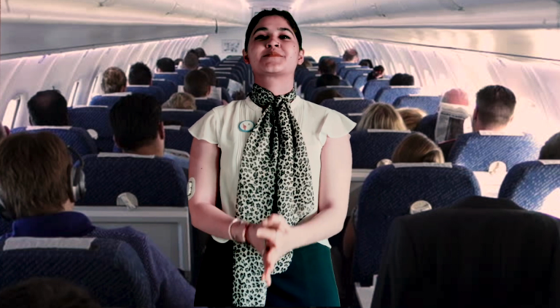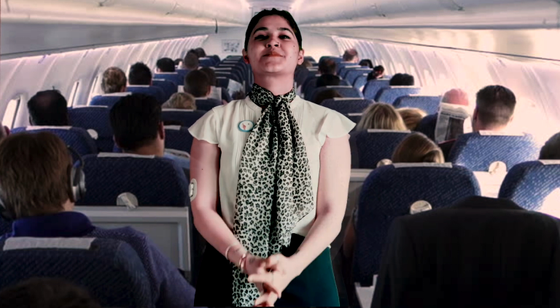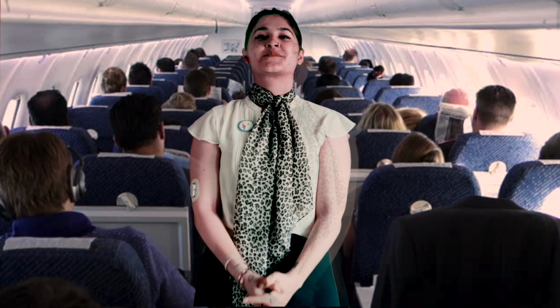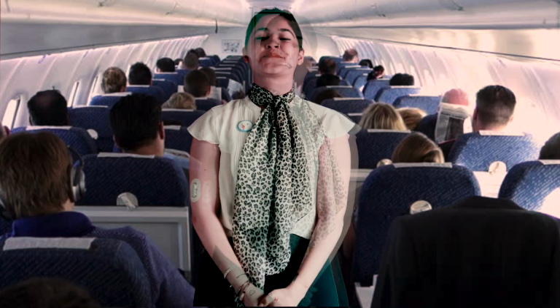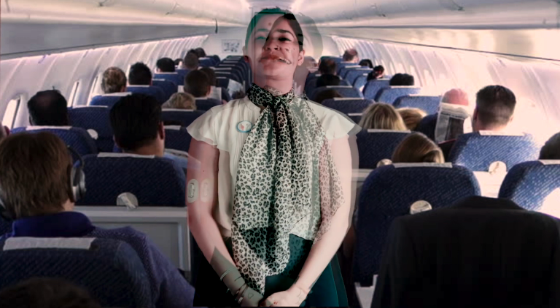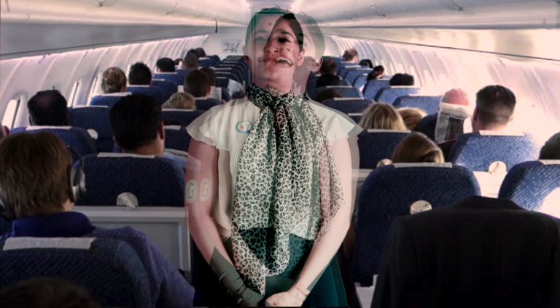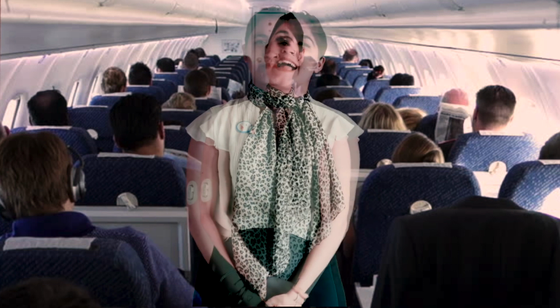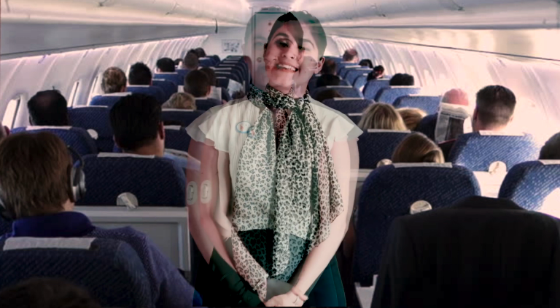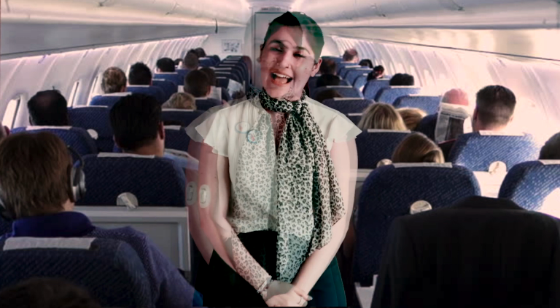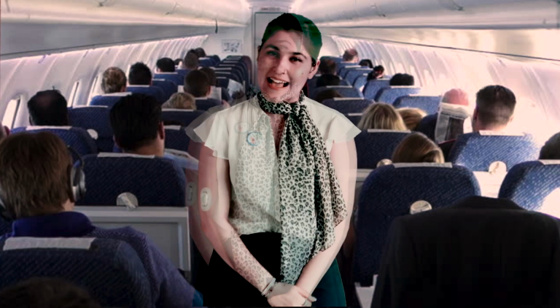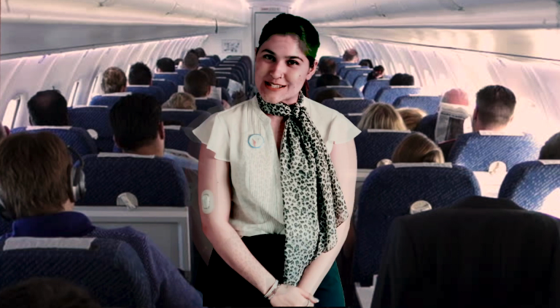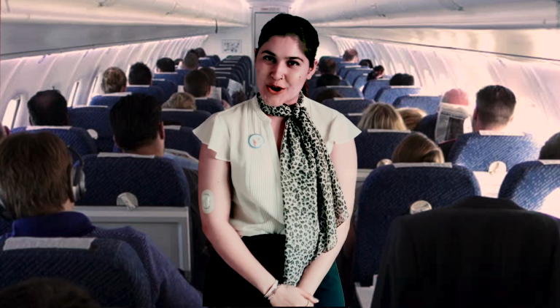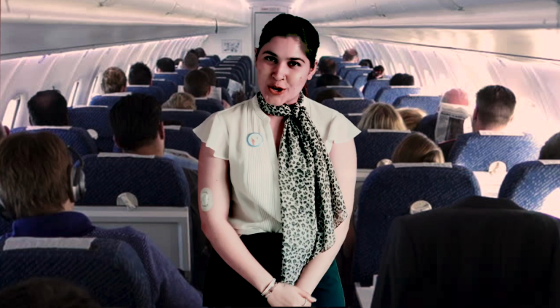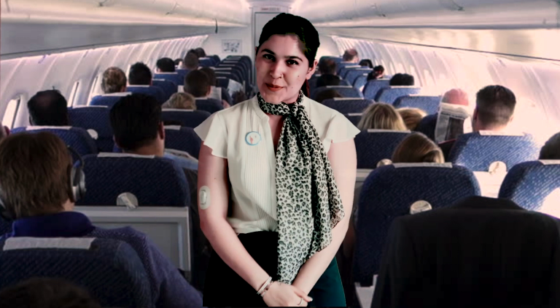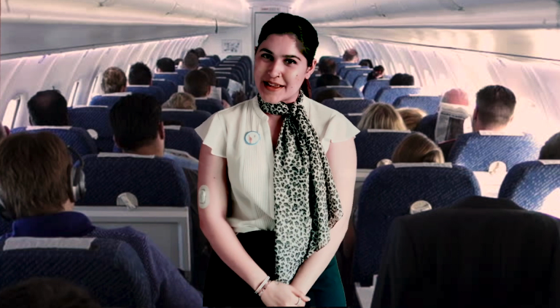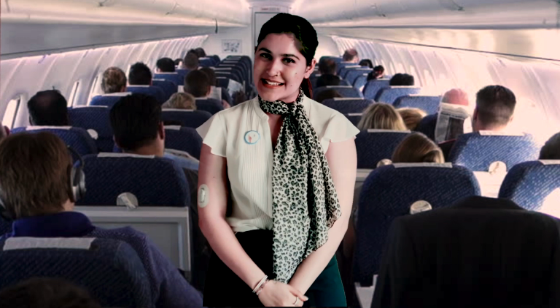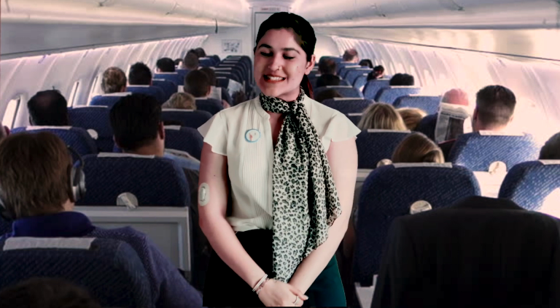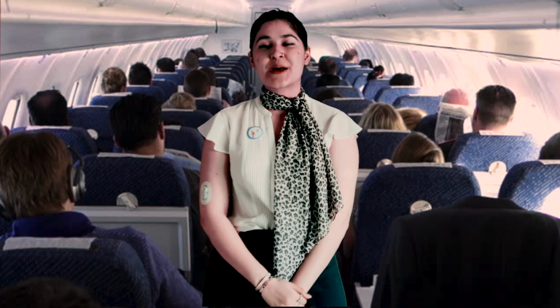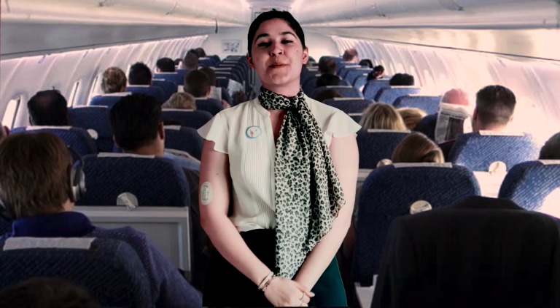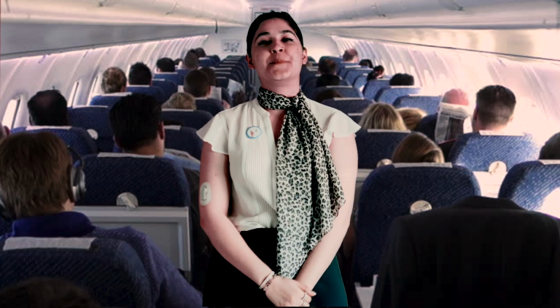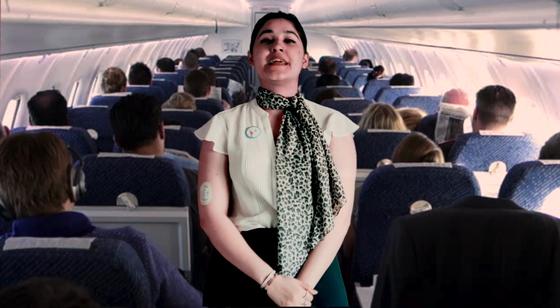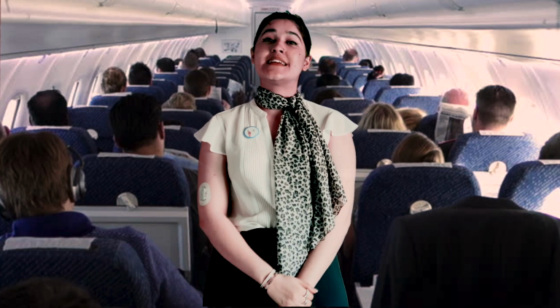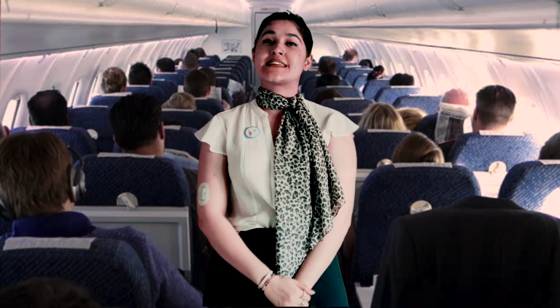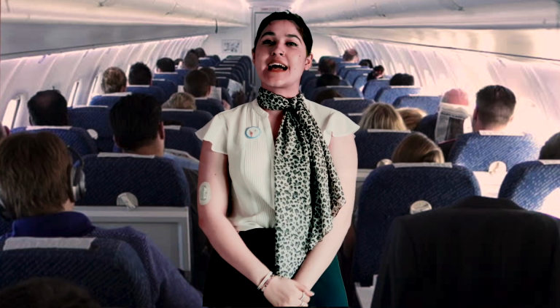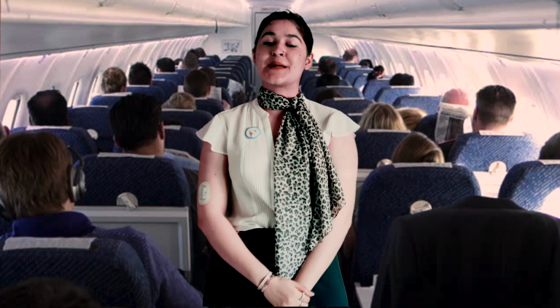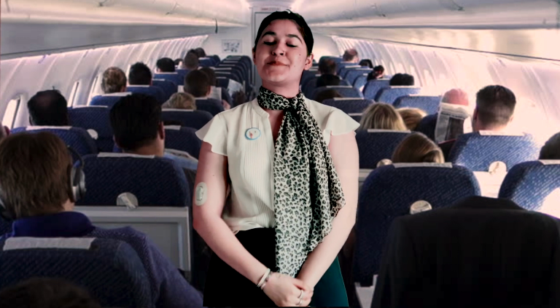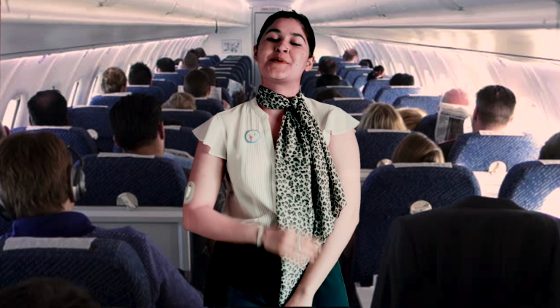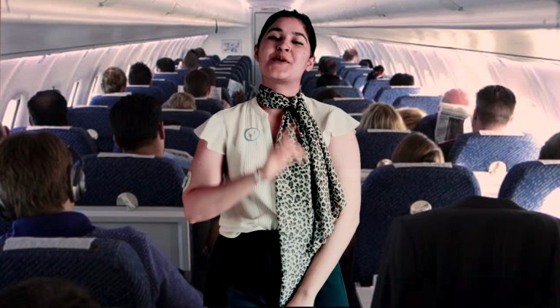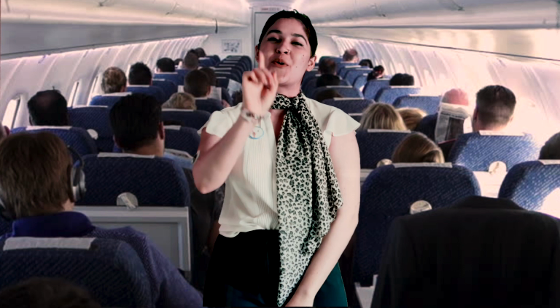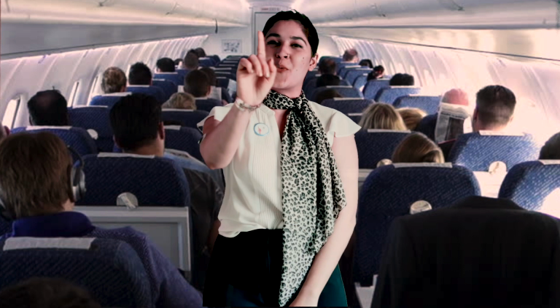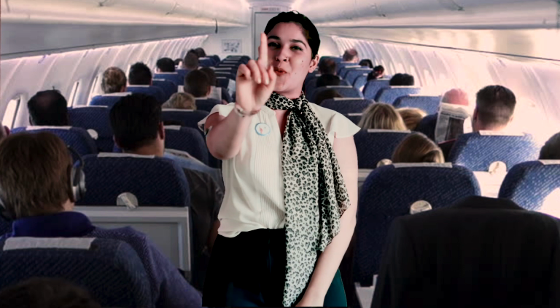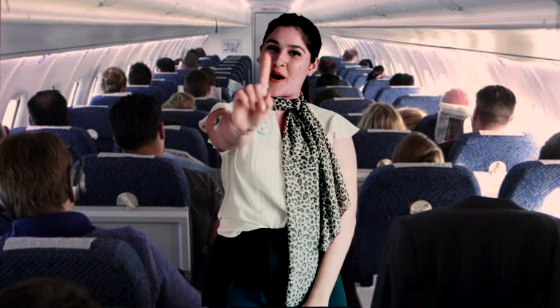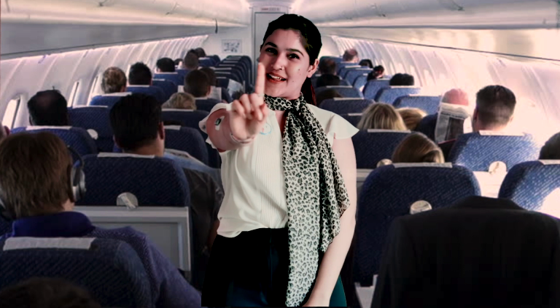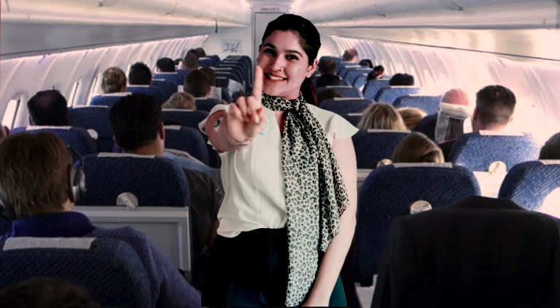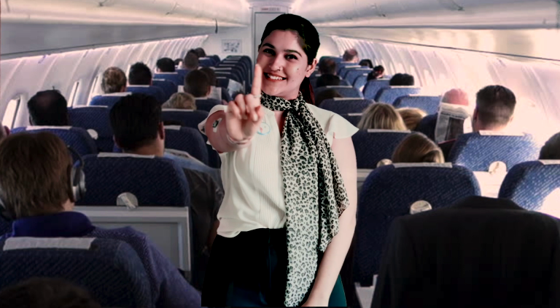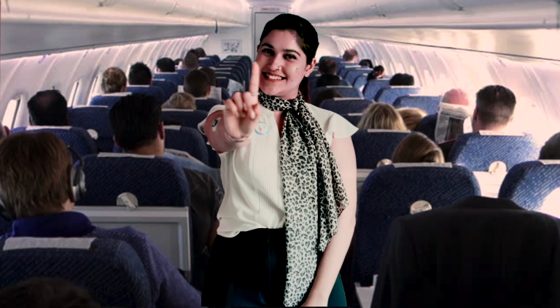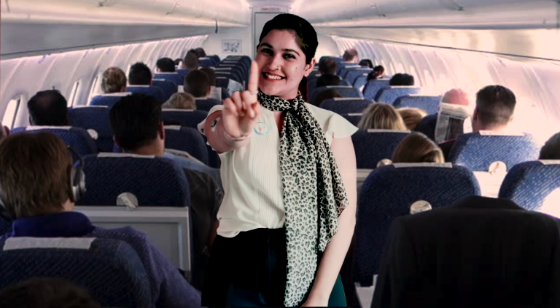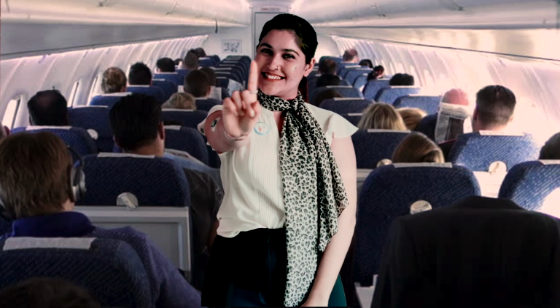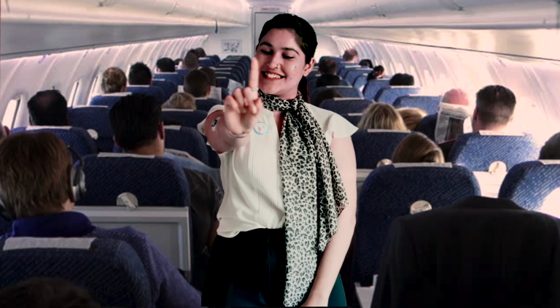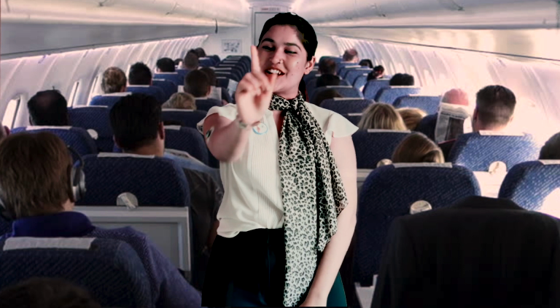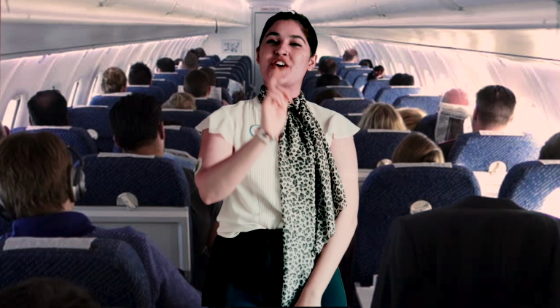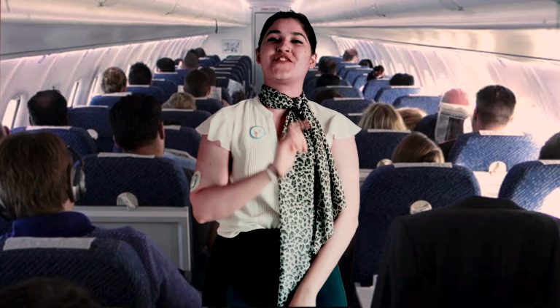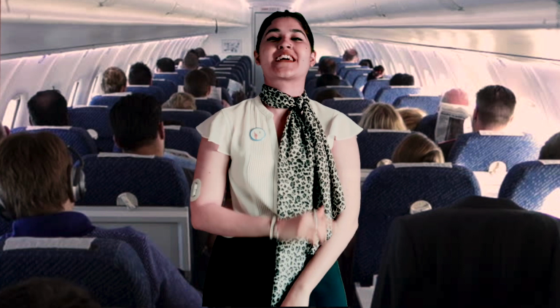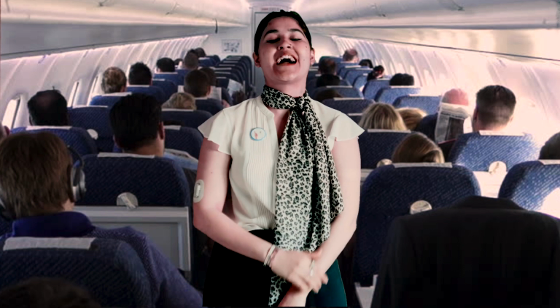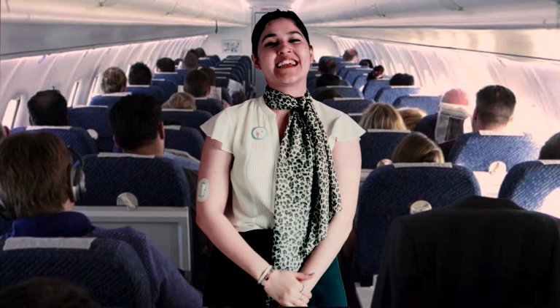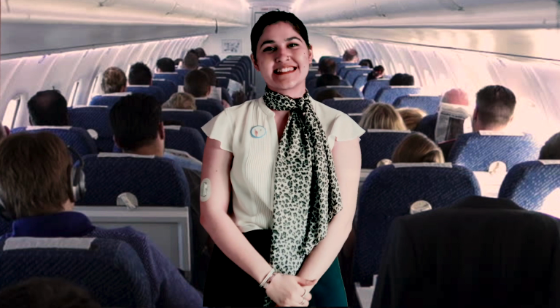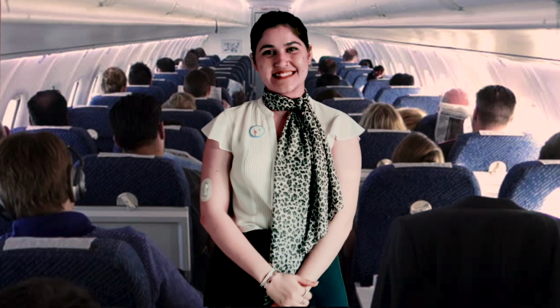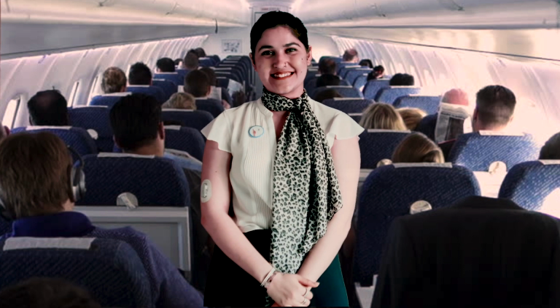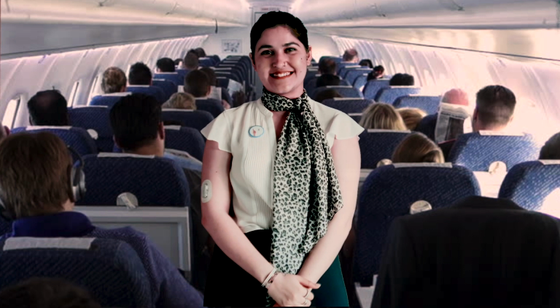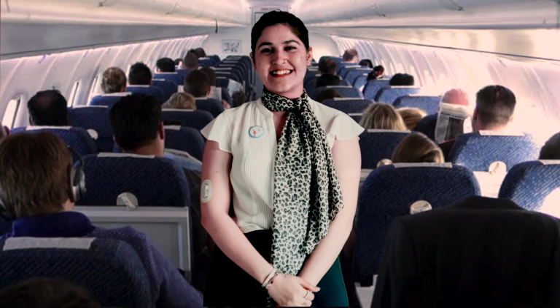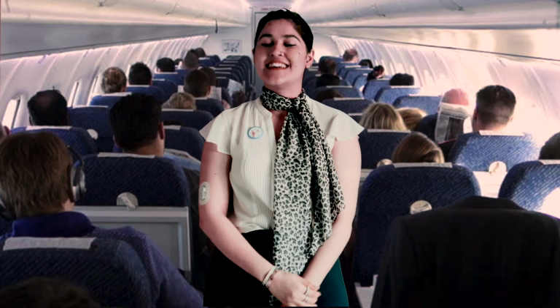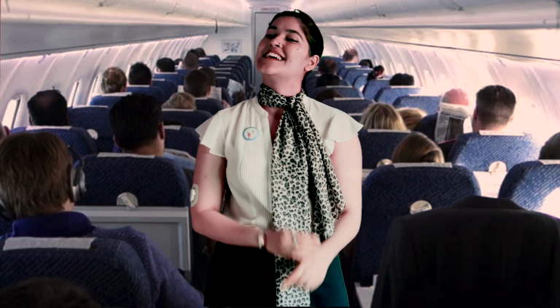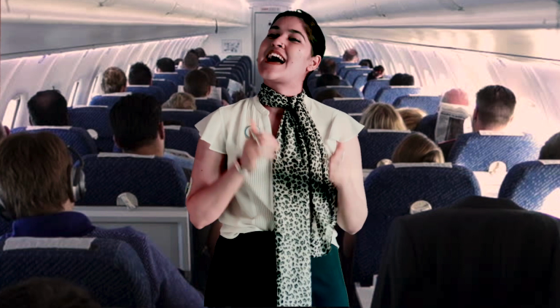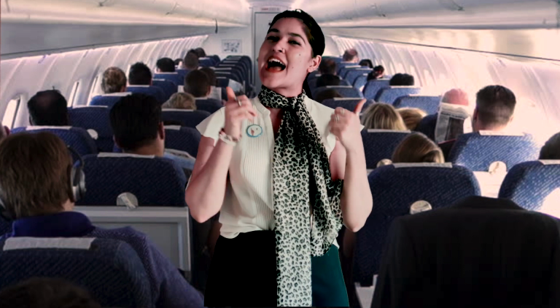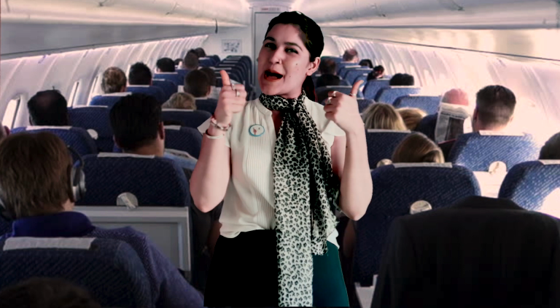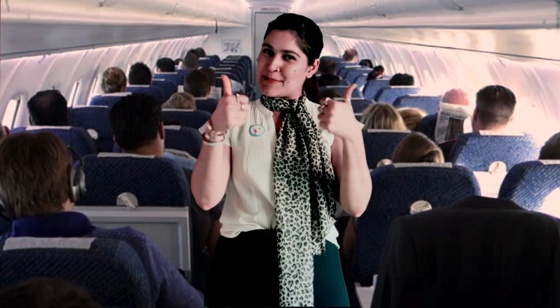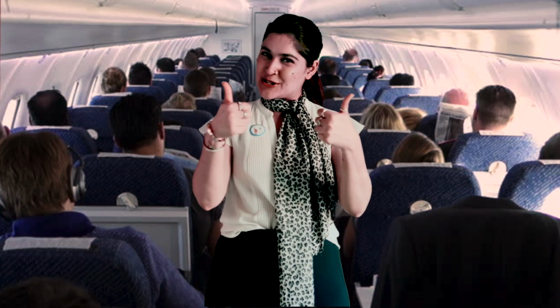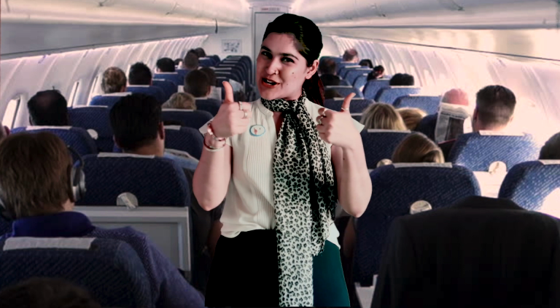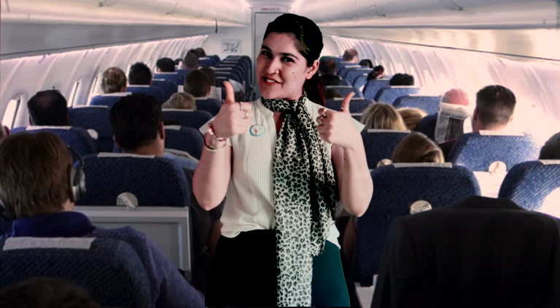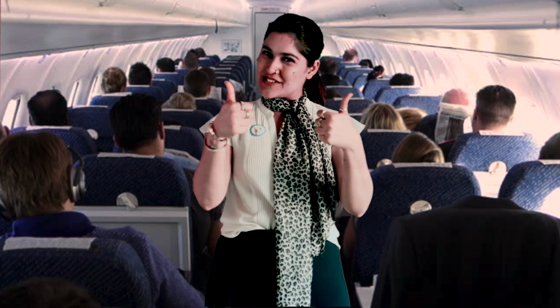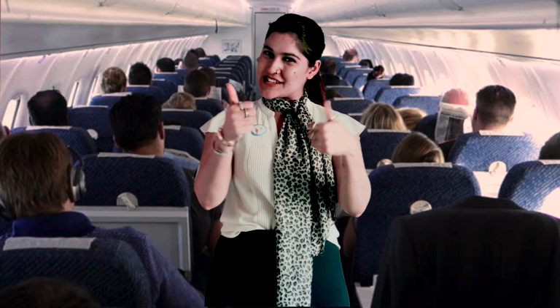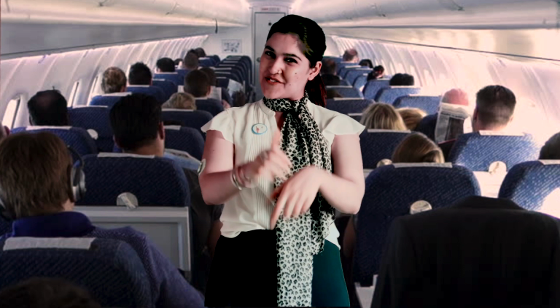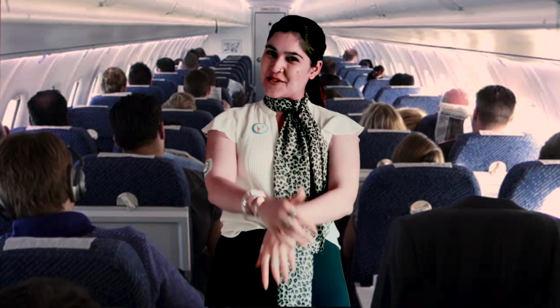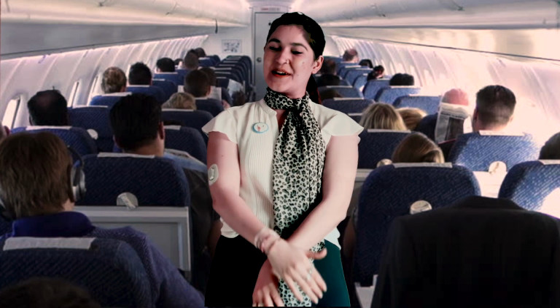And as always, be type one of a kind. Happy travels, everyone!